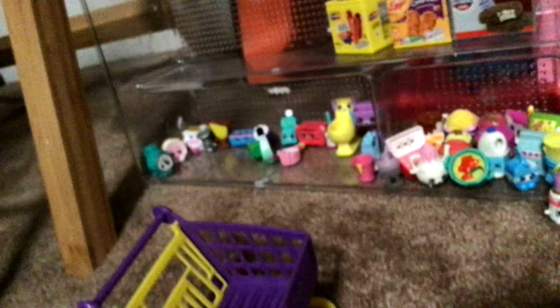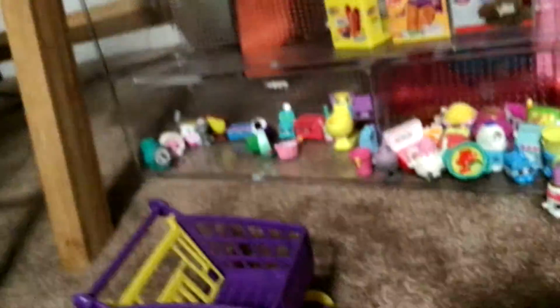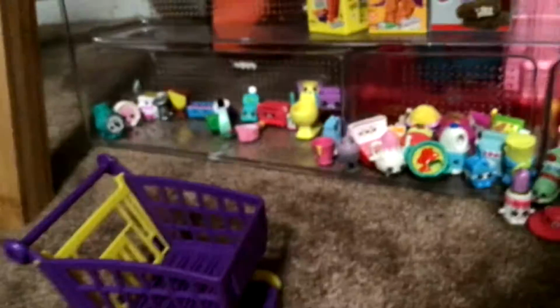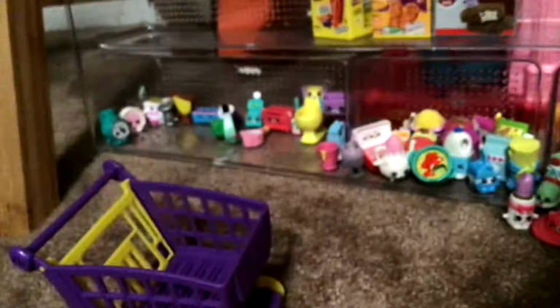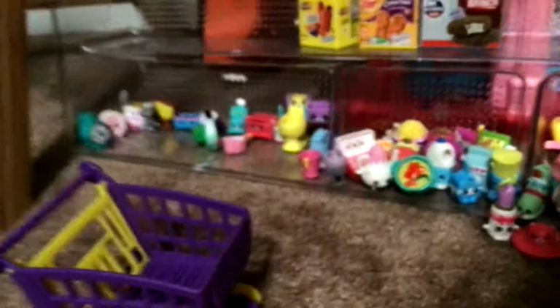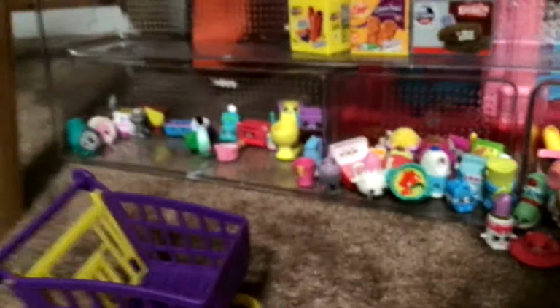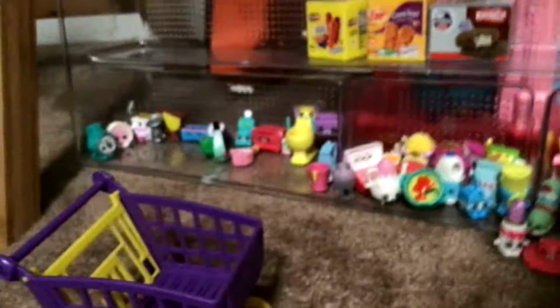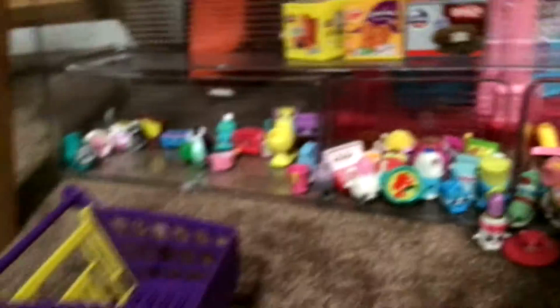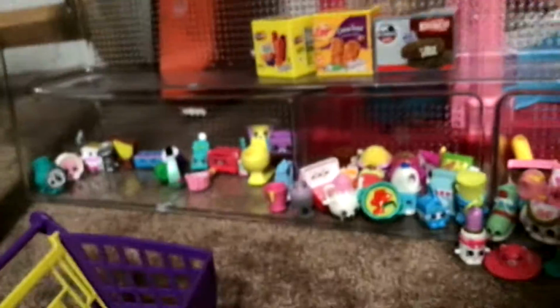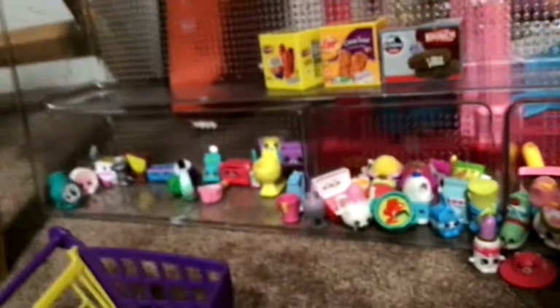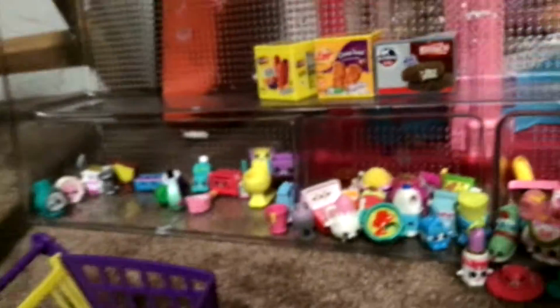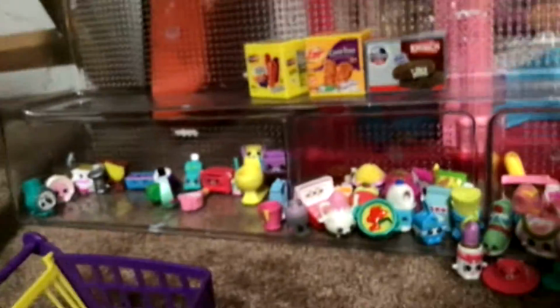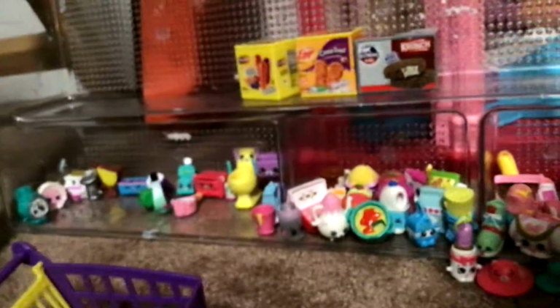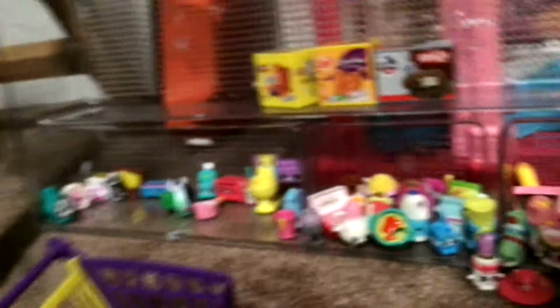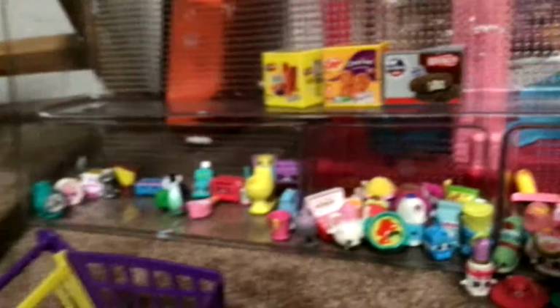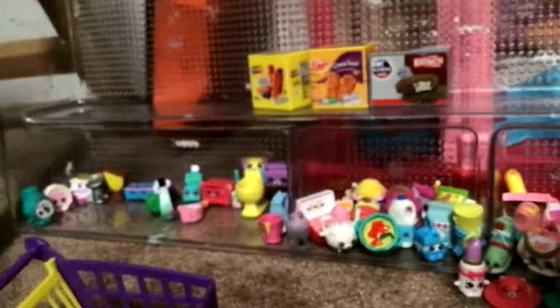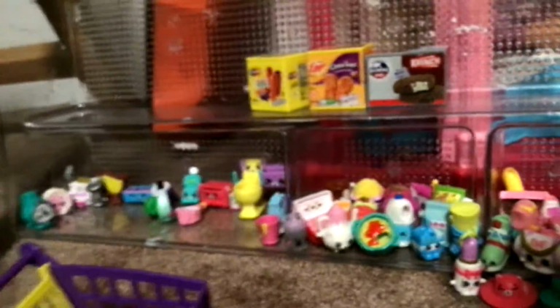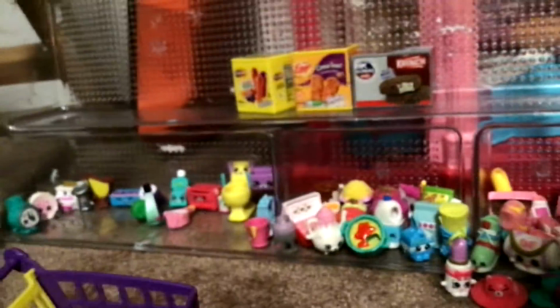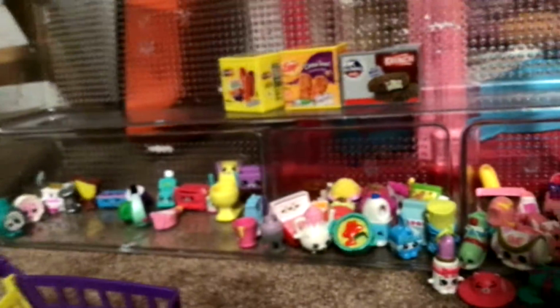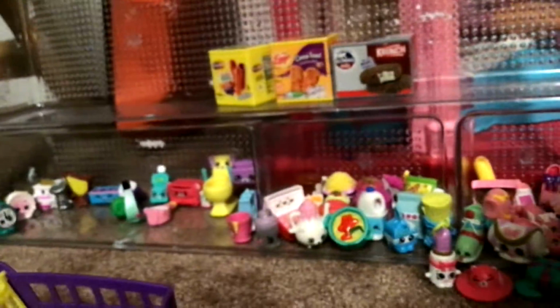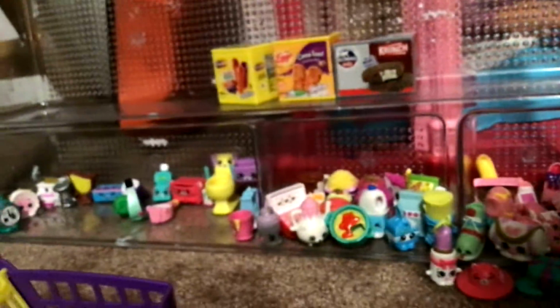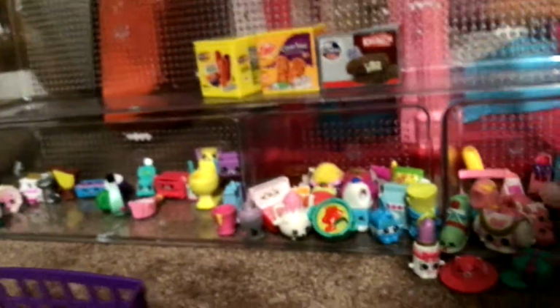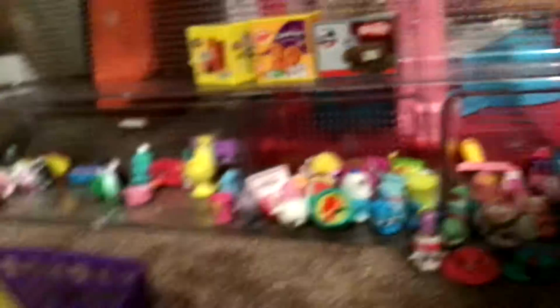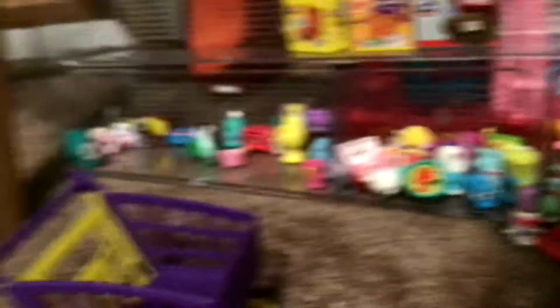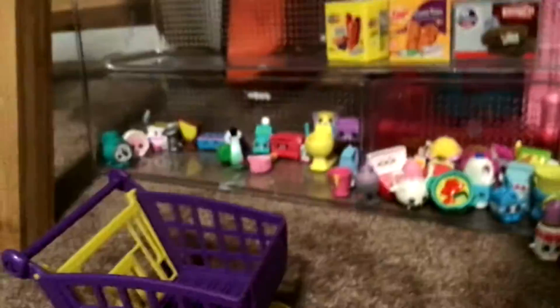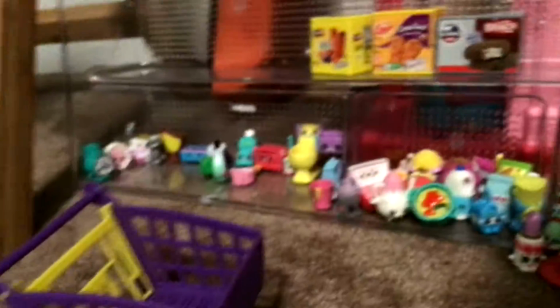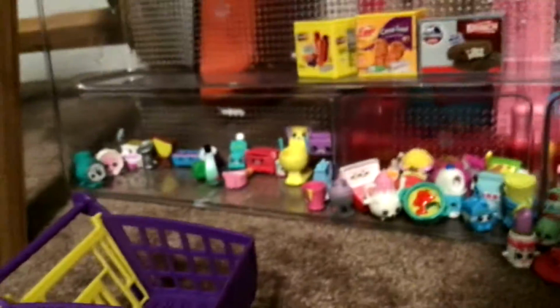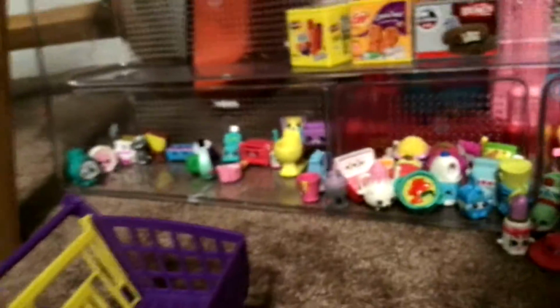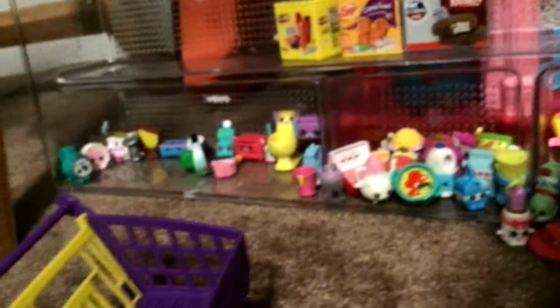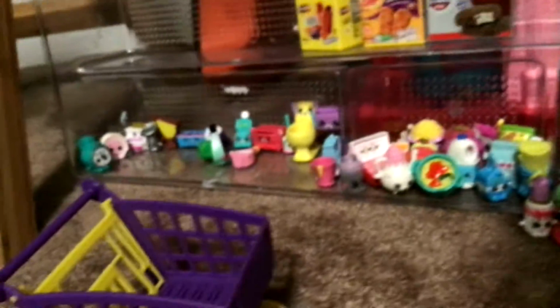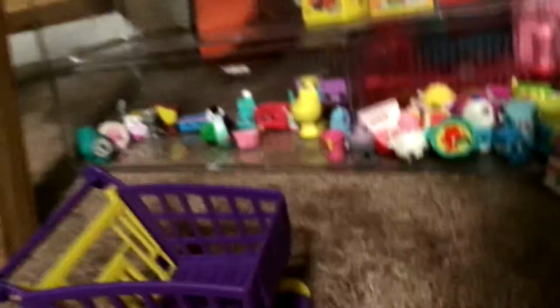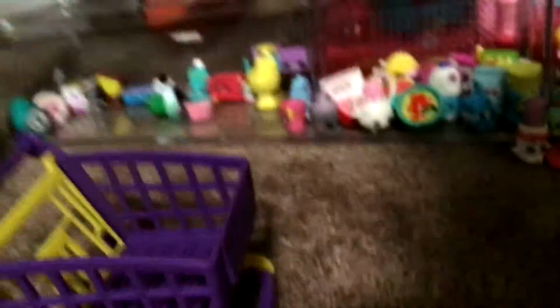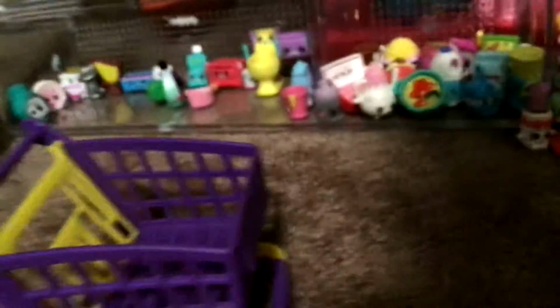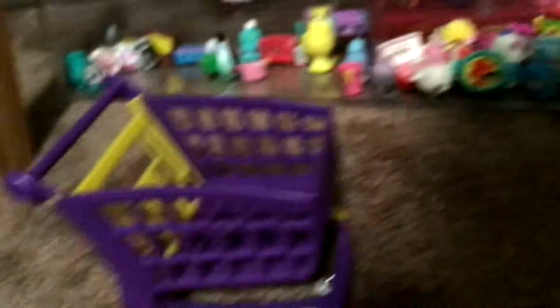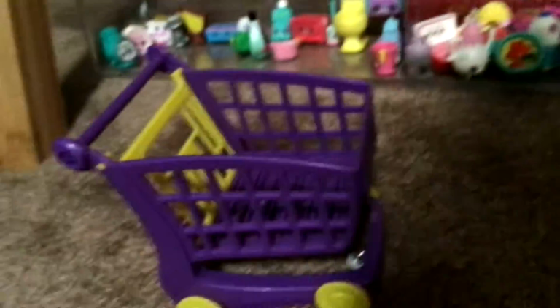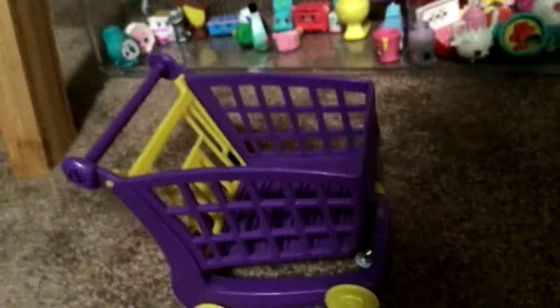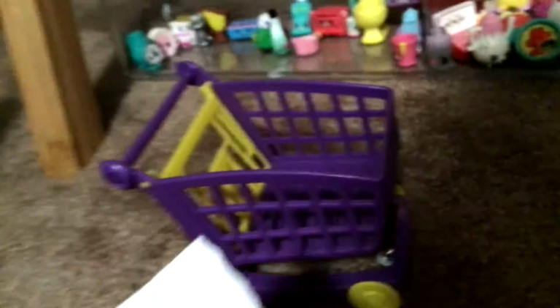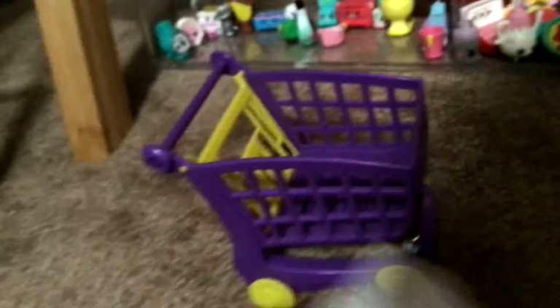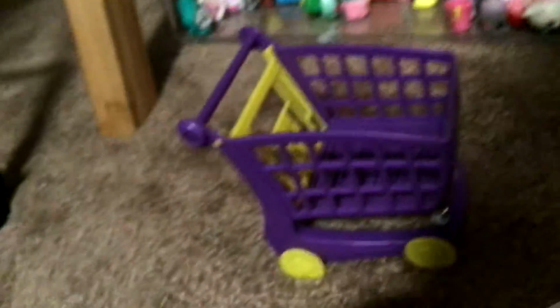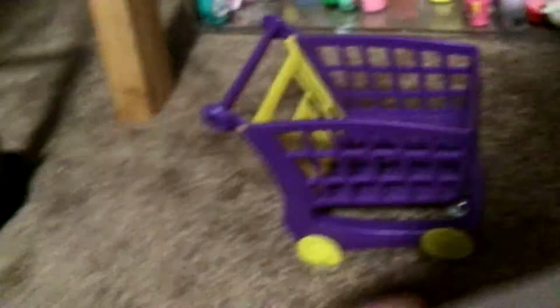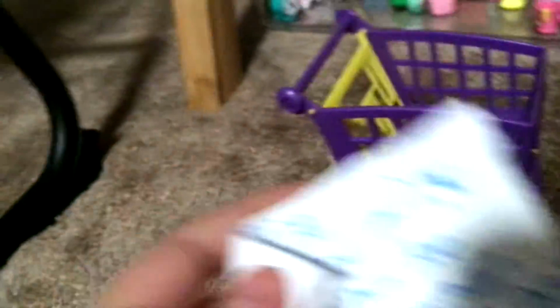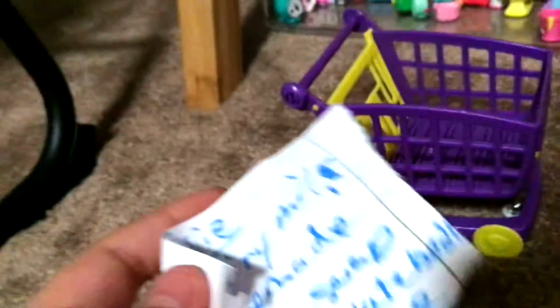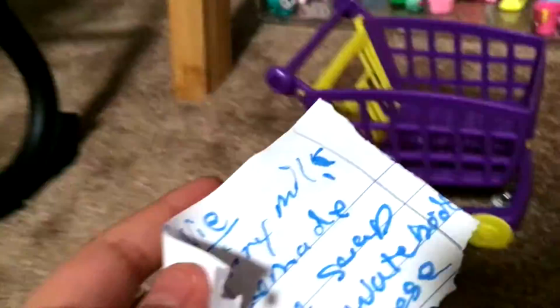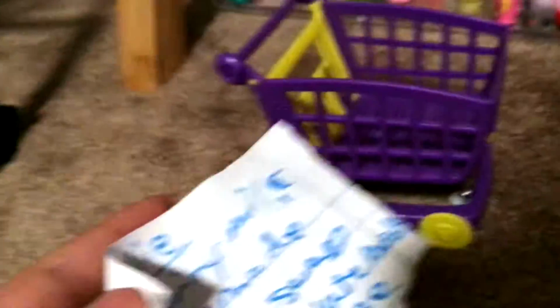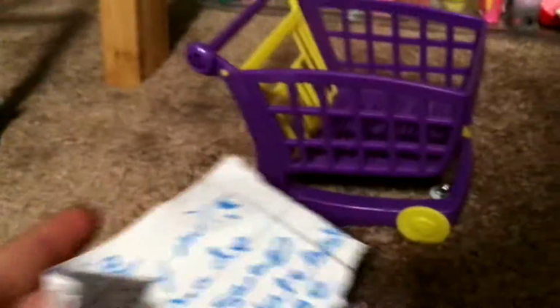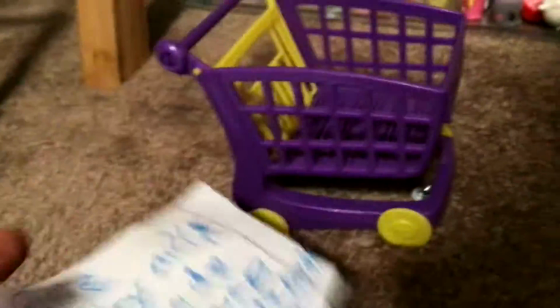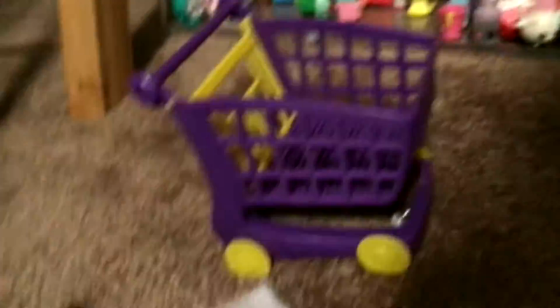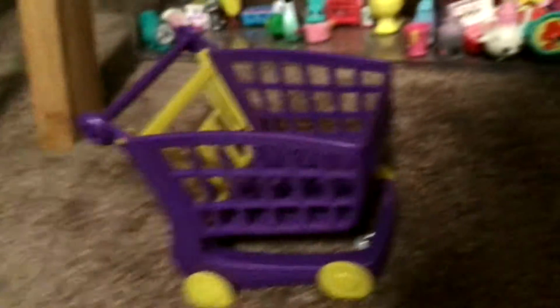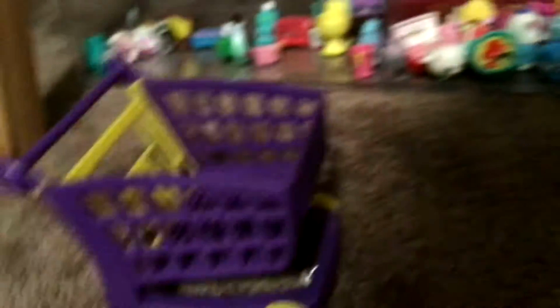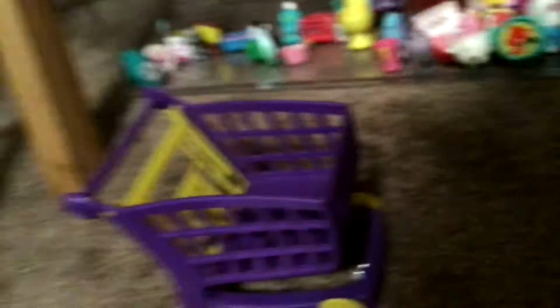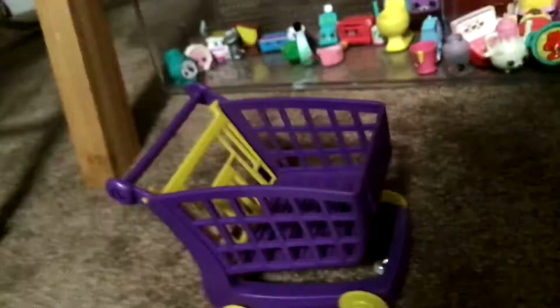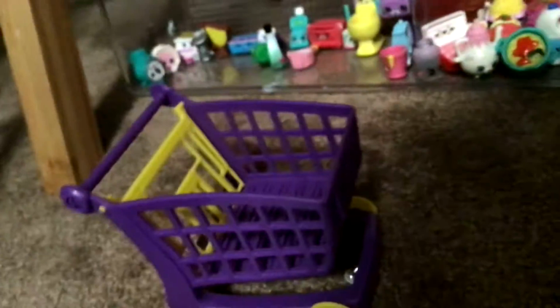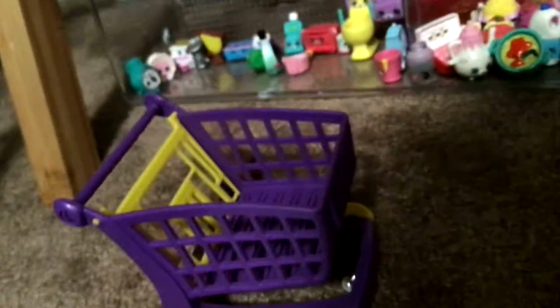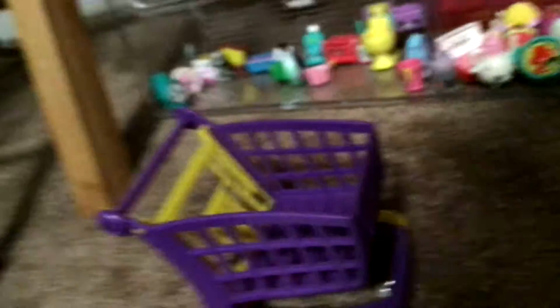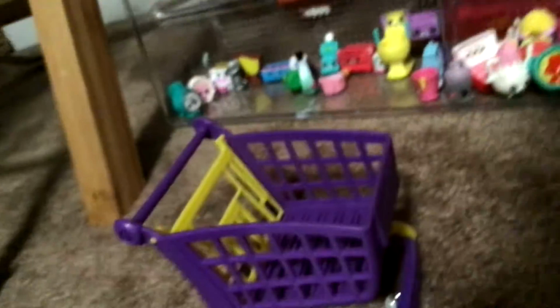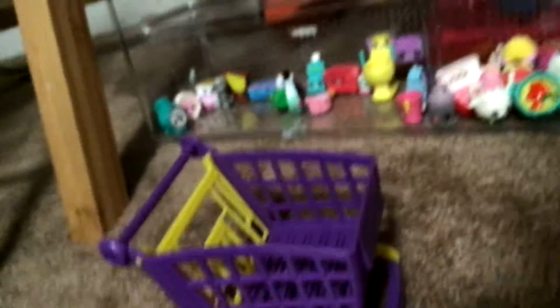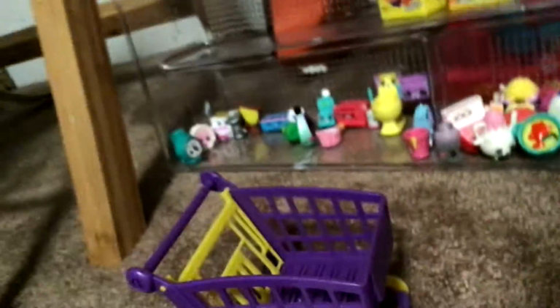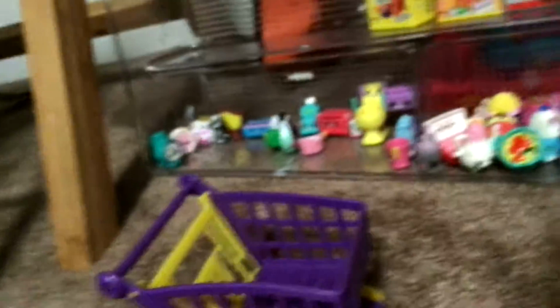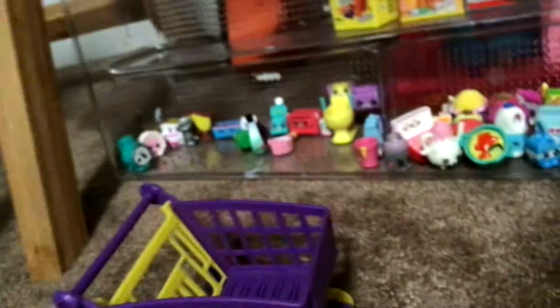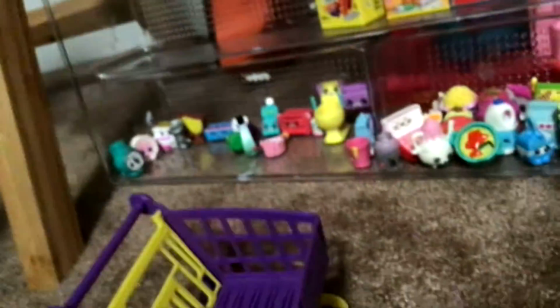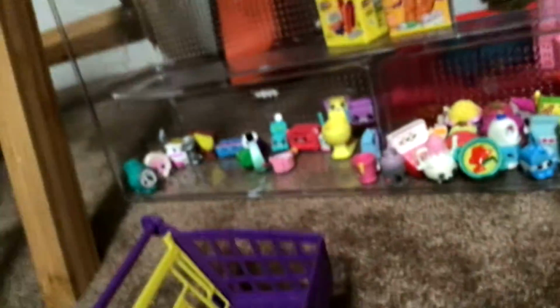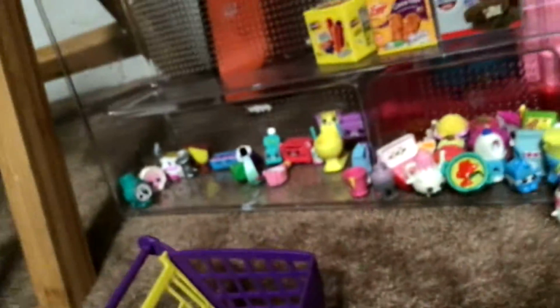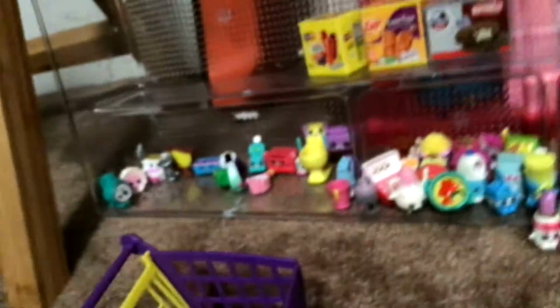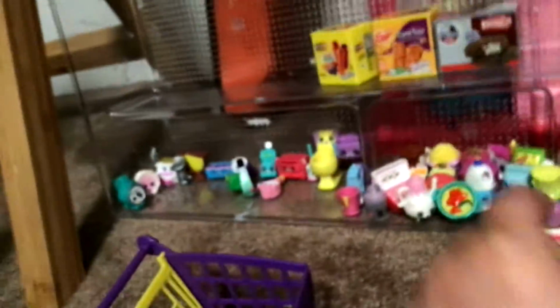Hey guys, welcome back to Miniature Mania. Today I'm going to be shopping for Ellie. I have her list here. The first thing on our list is a mini milk.